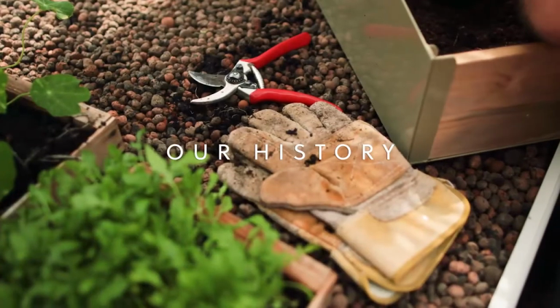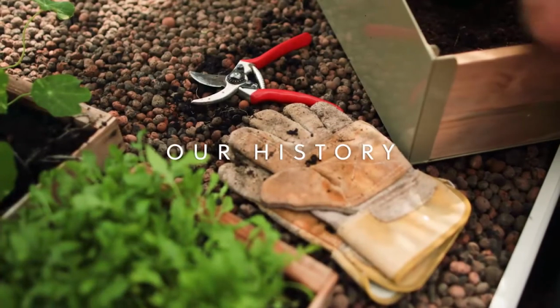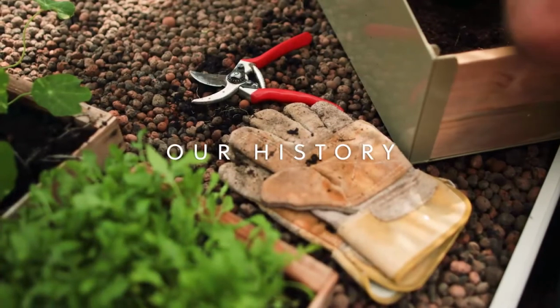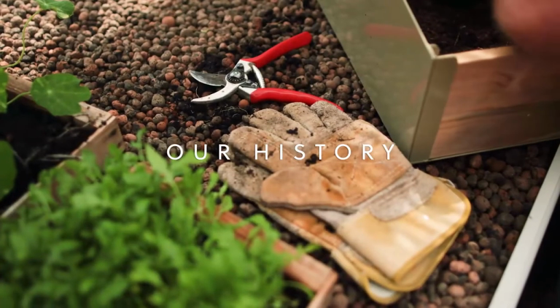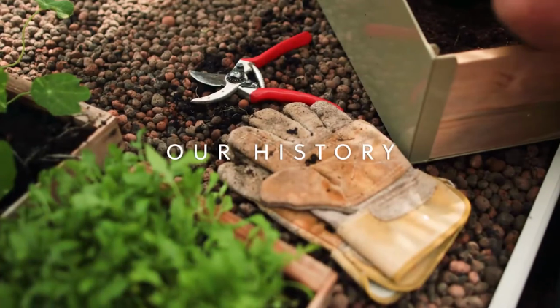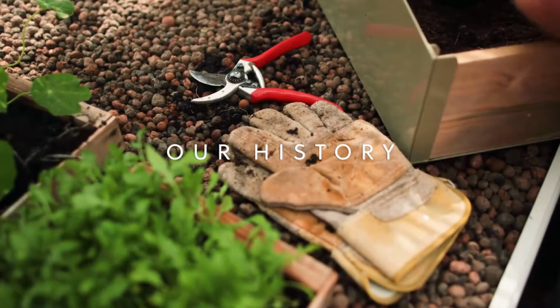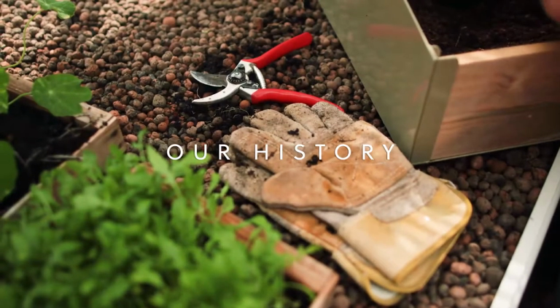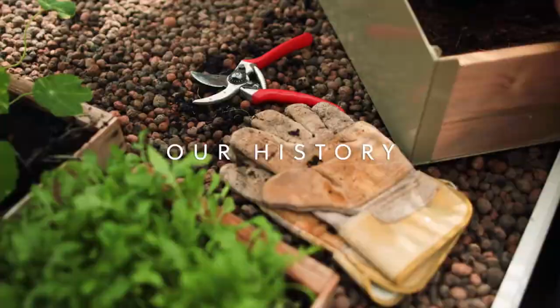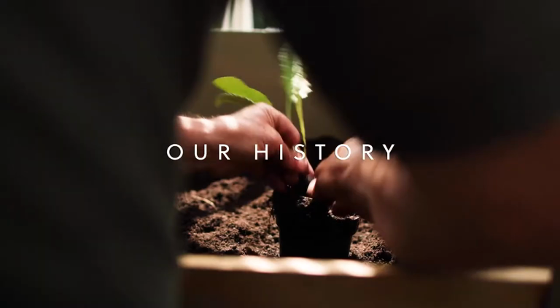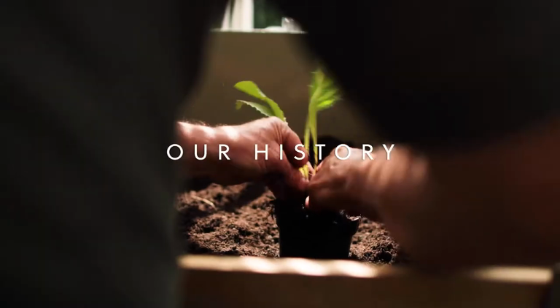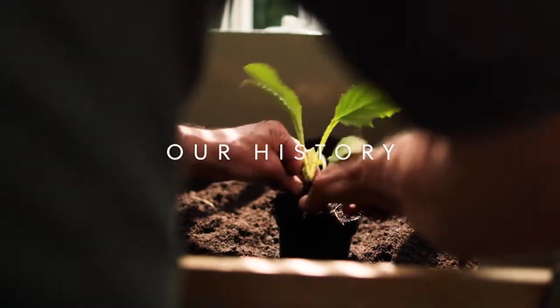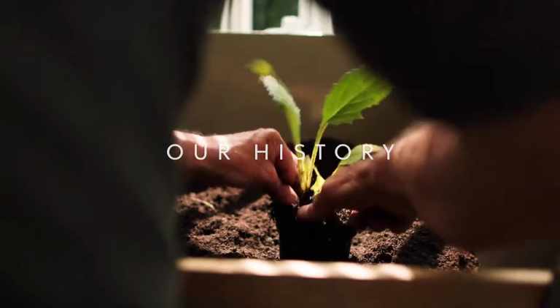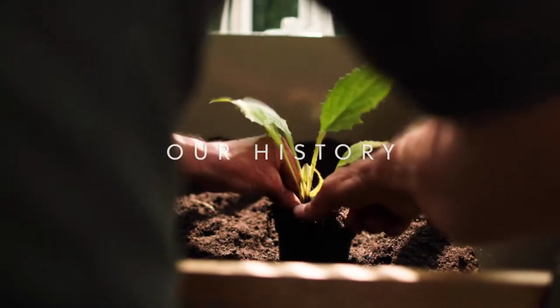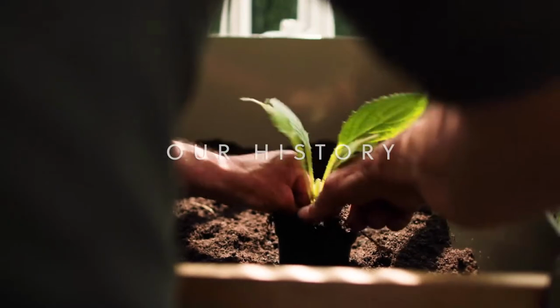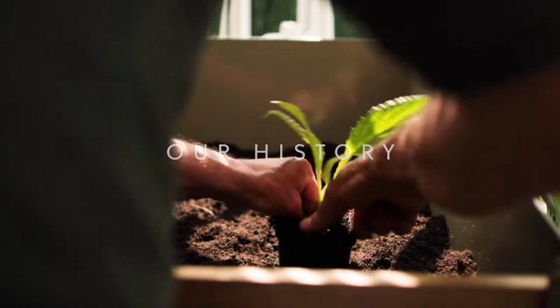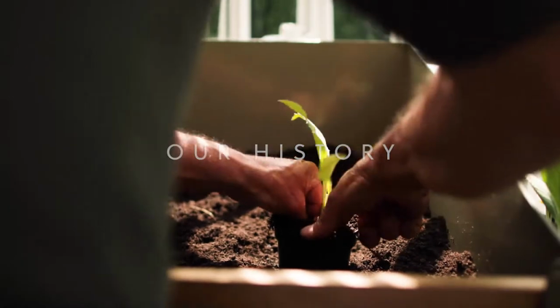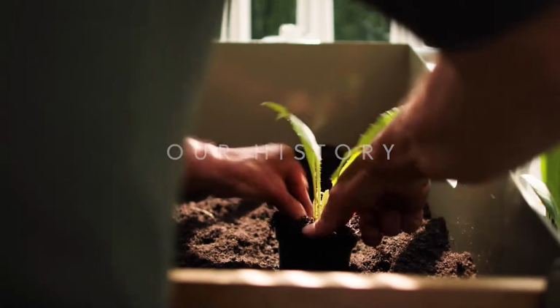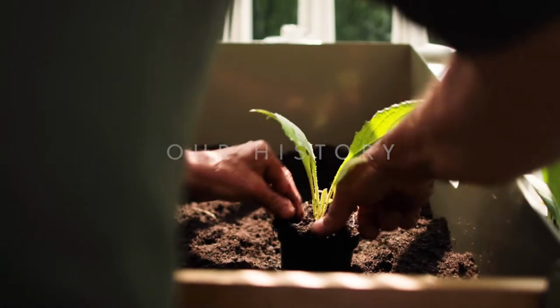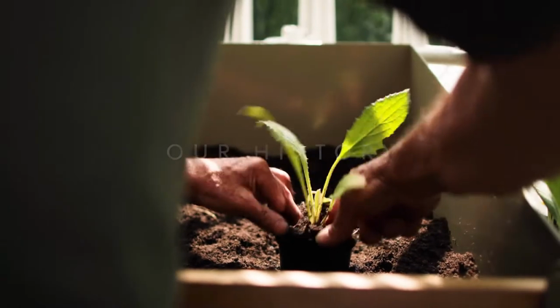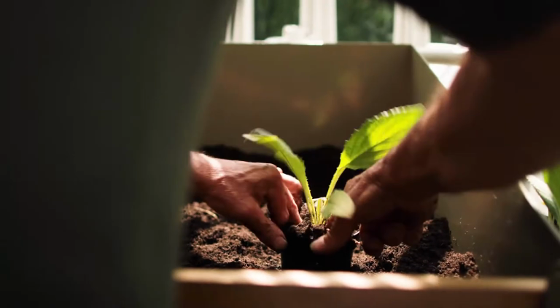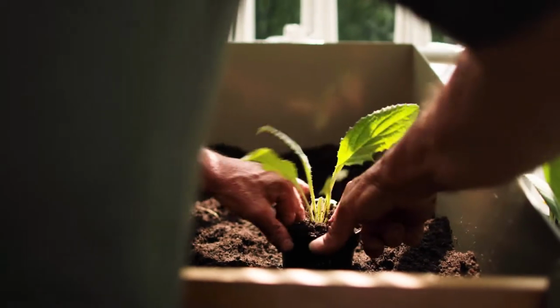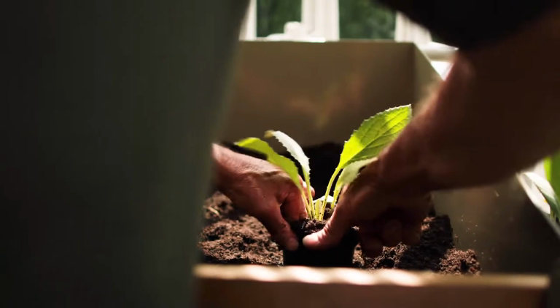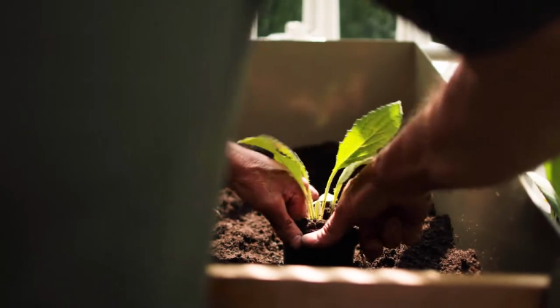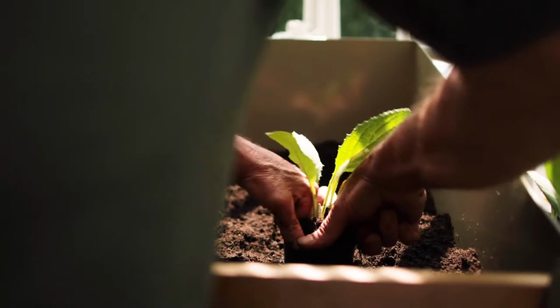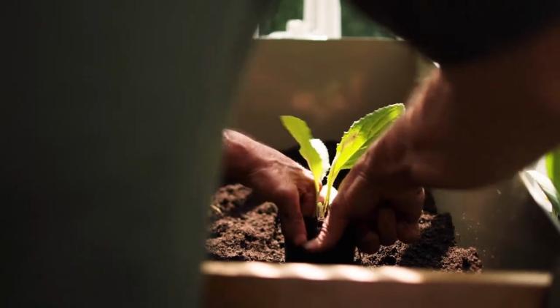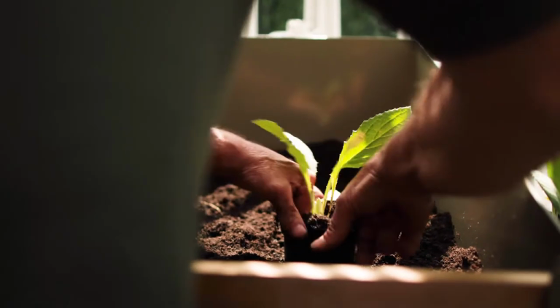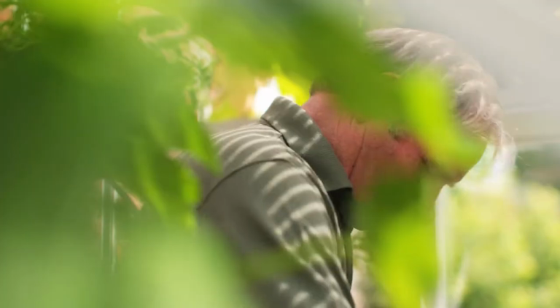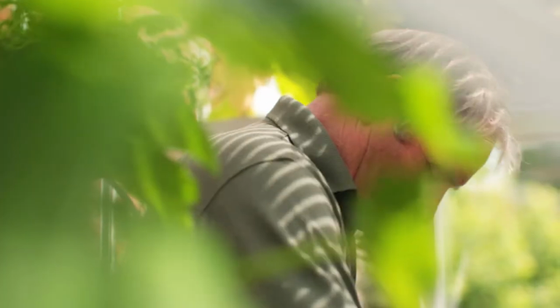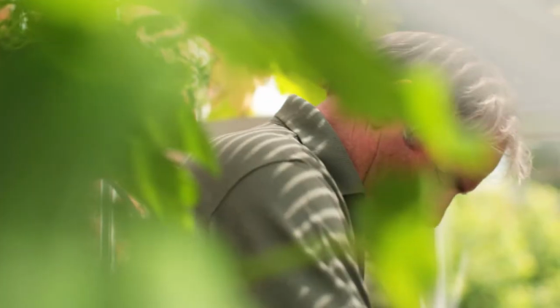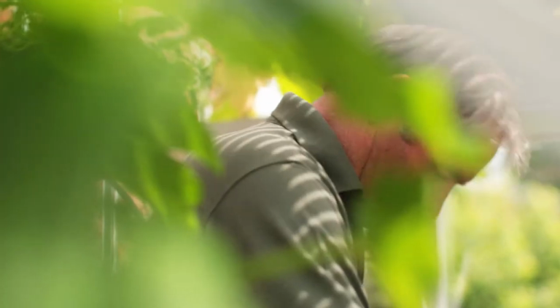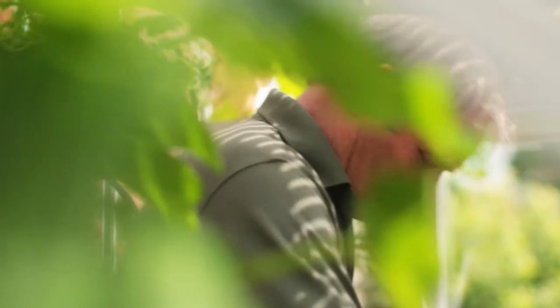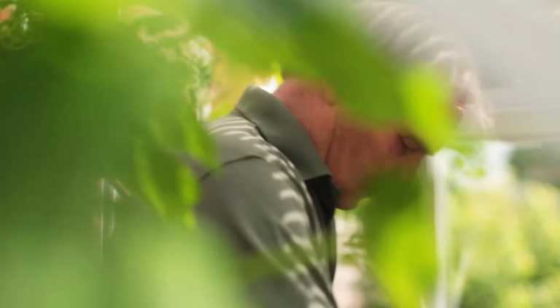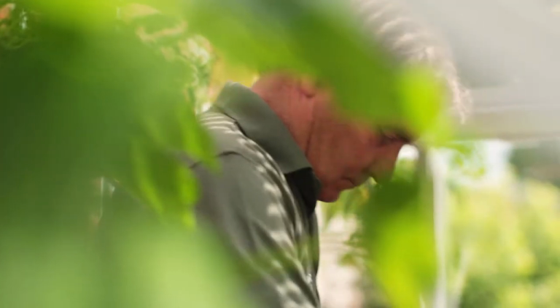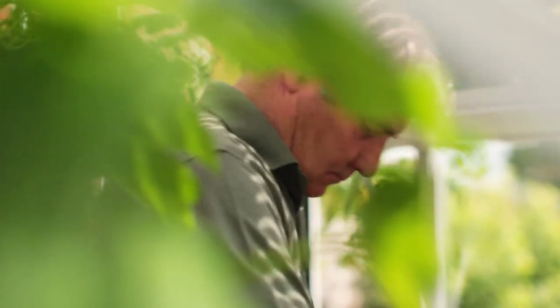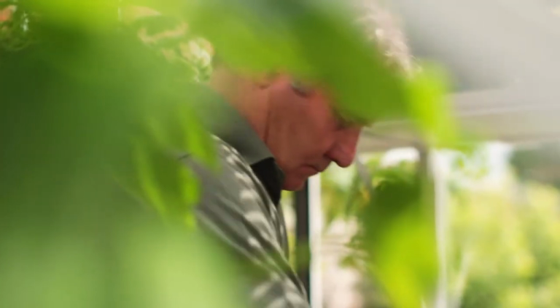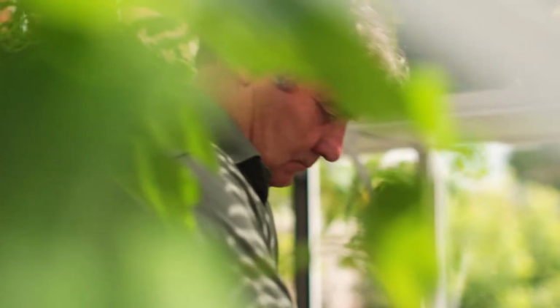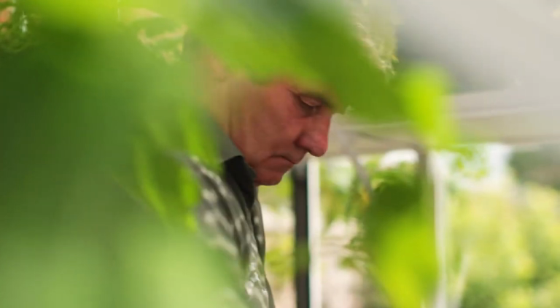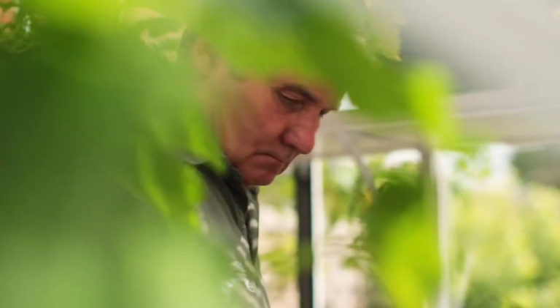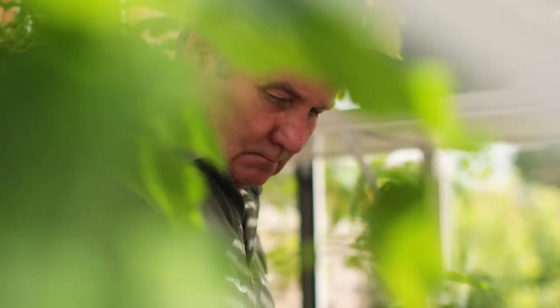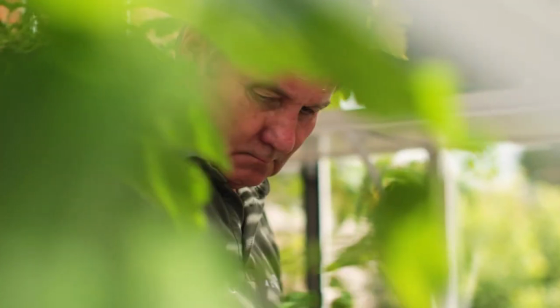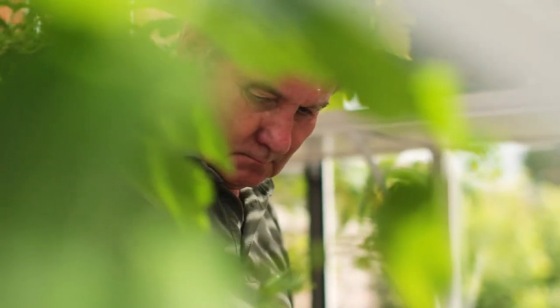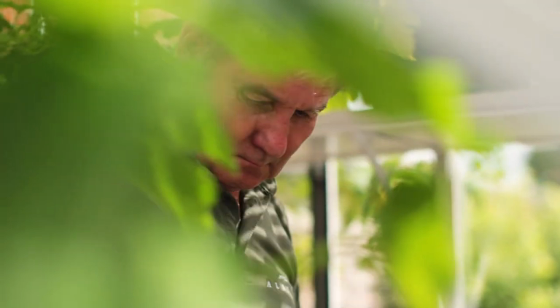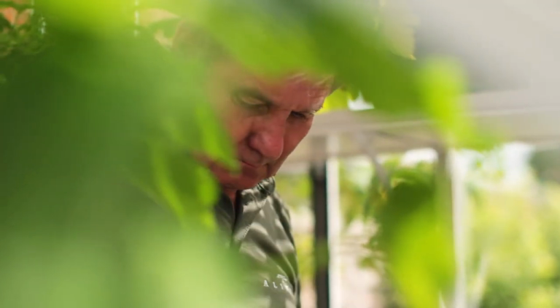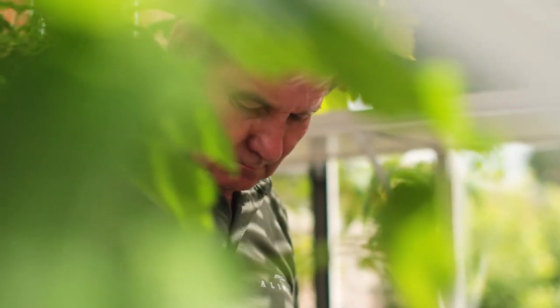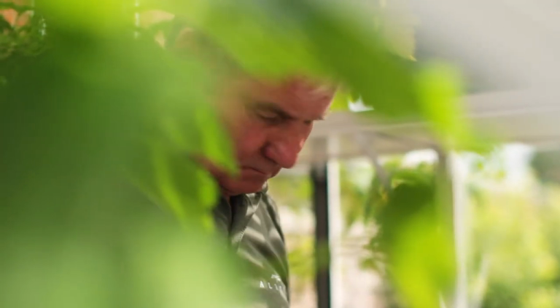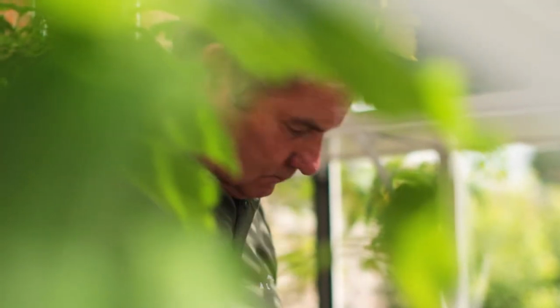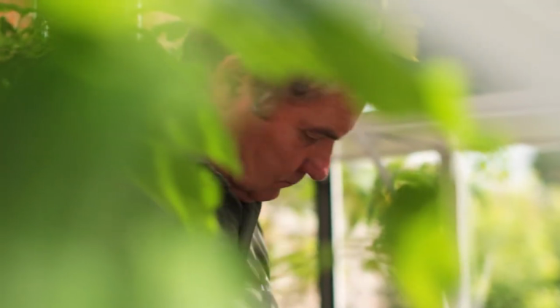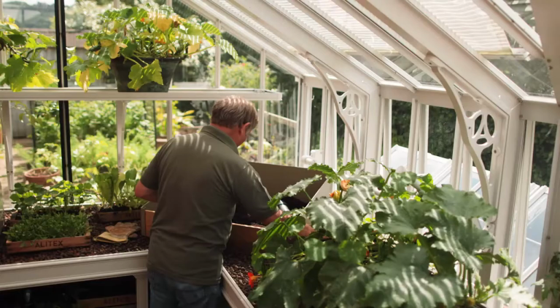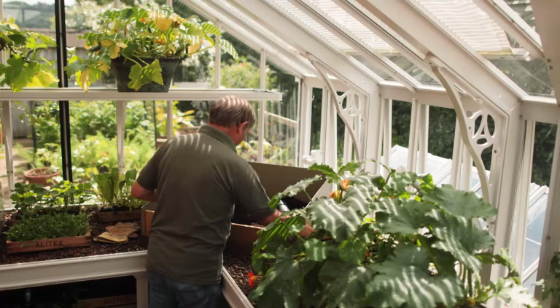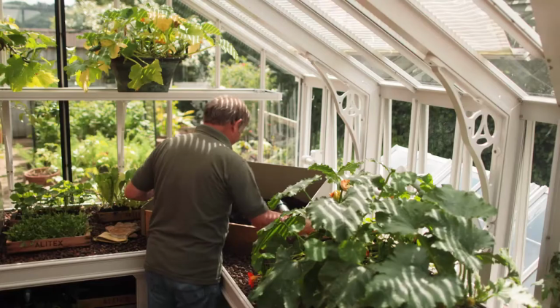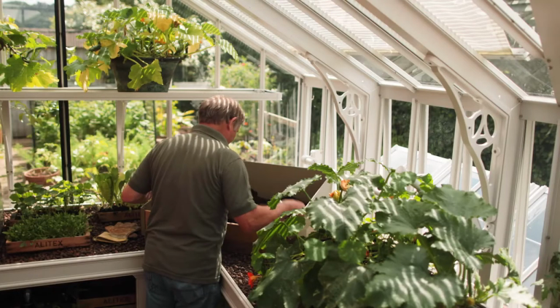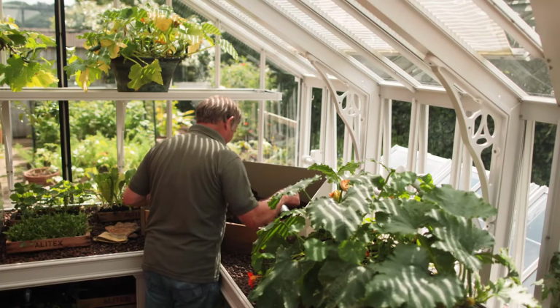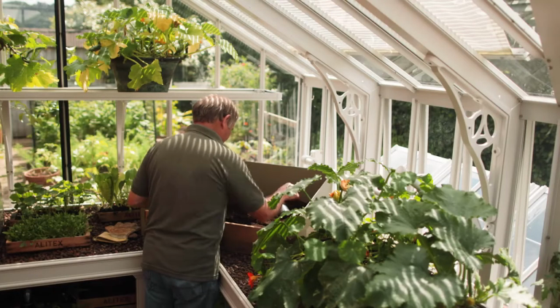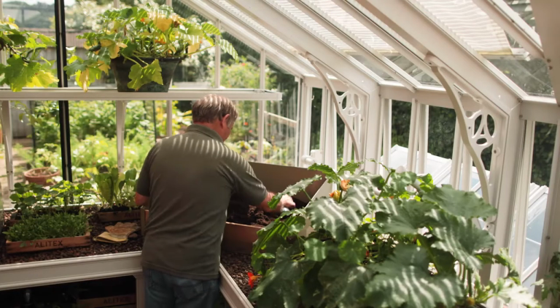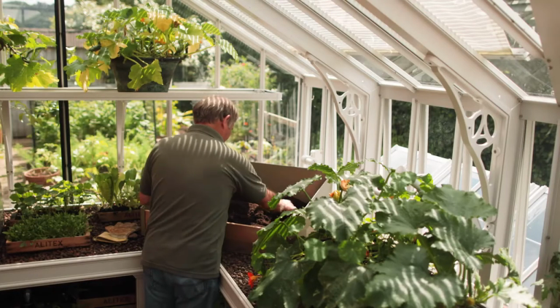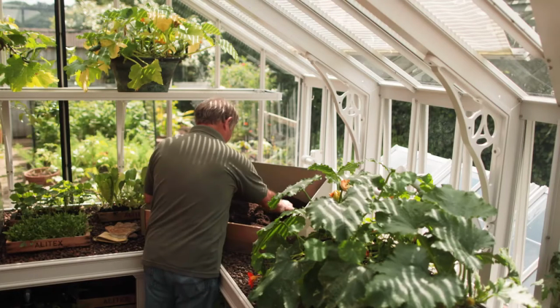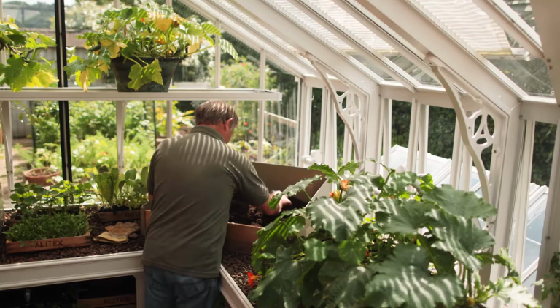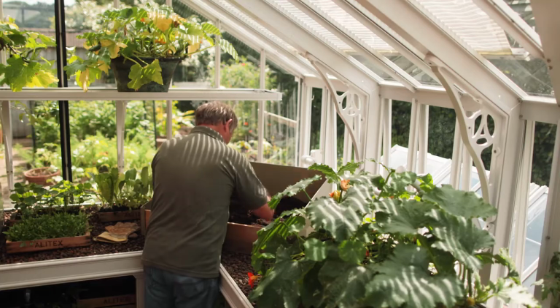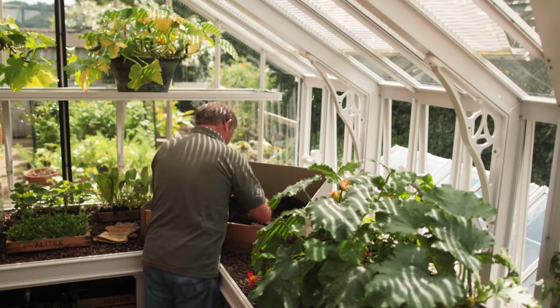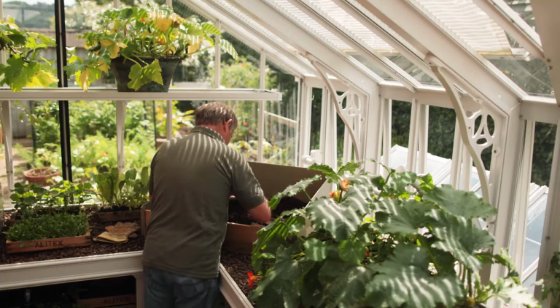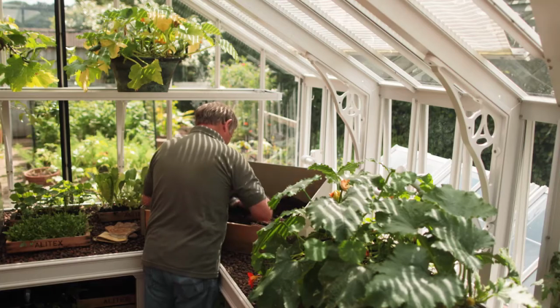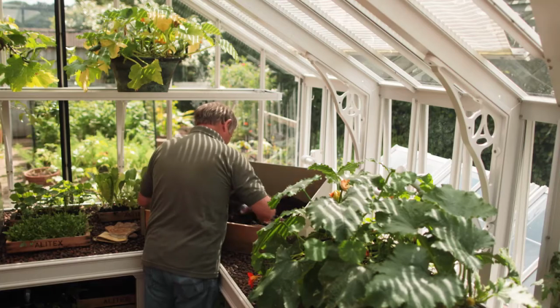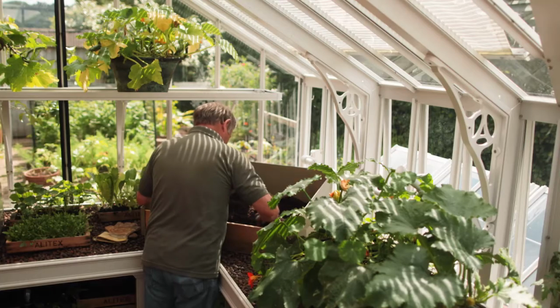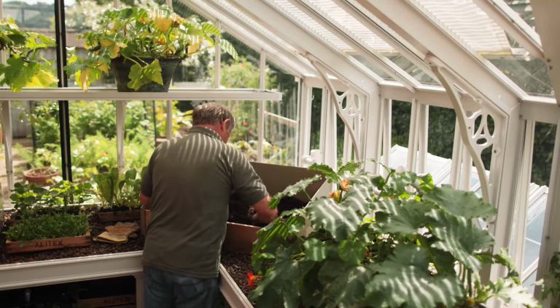When you nurture plants in a garden, they say it doesn't just feed your body, but it also feeds your soul.